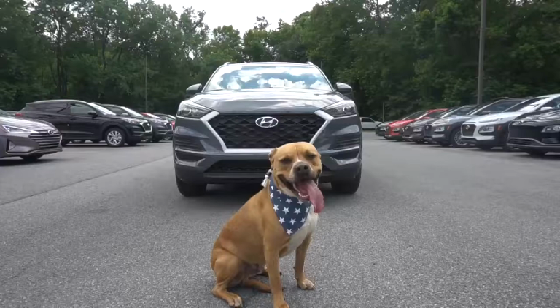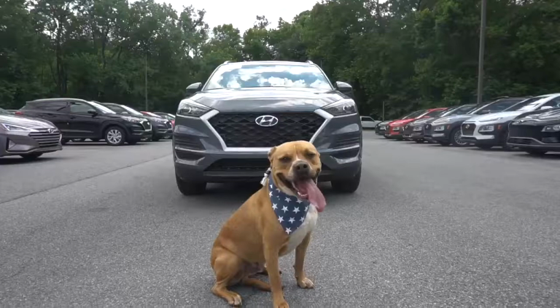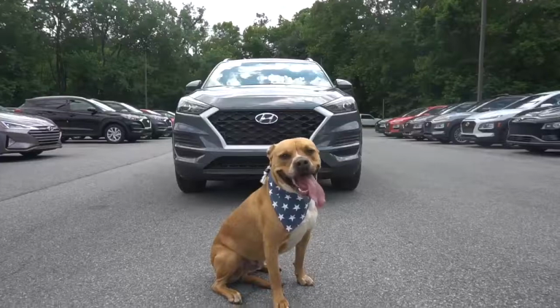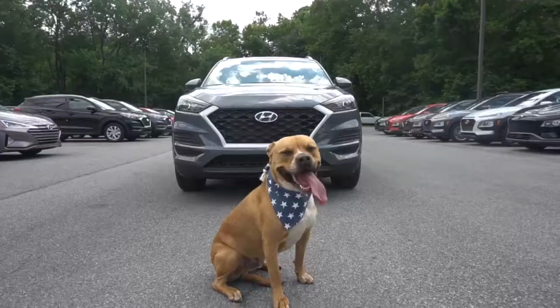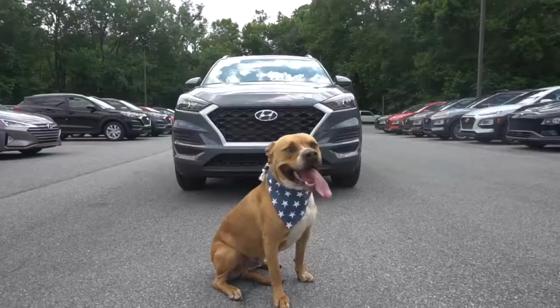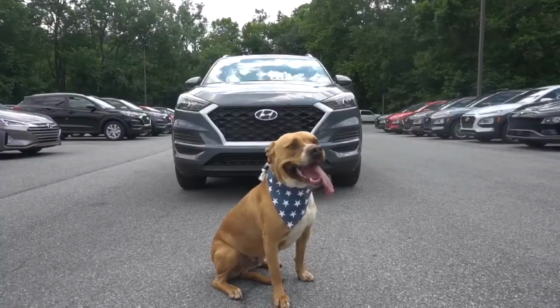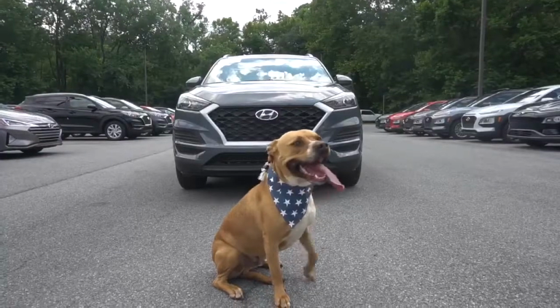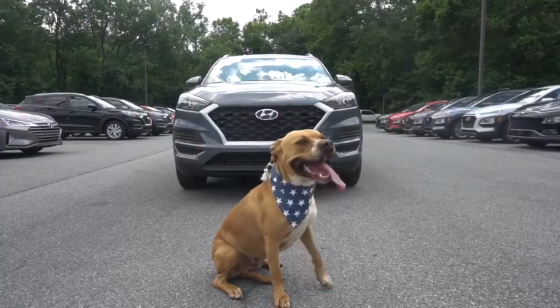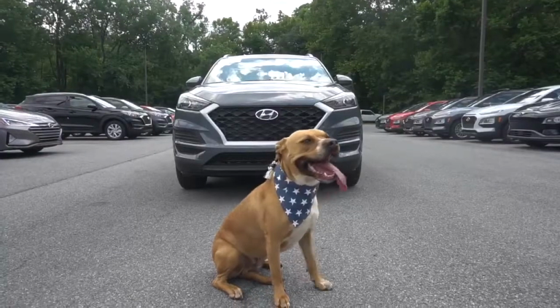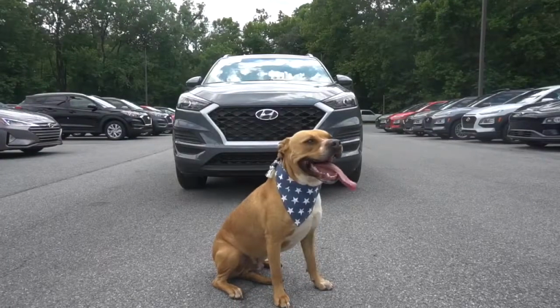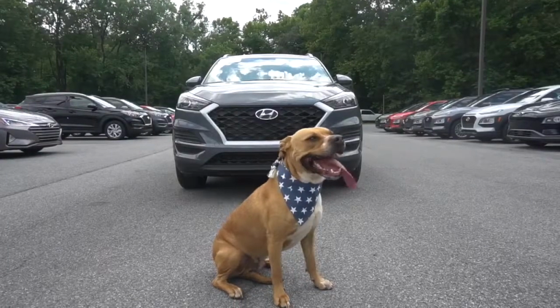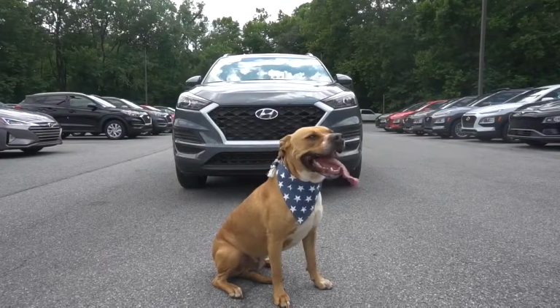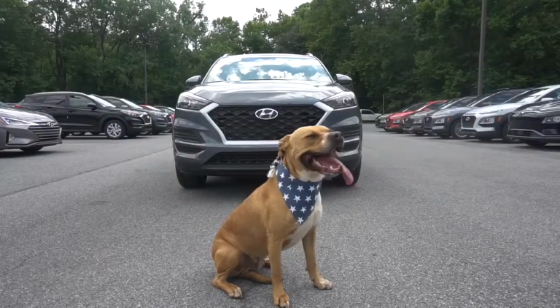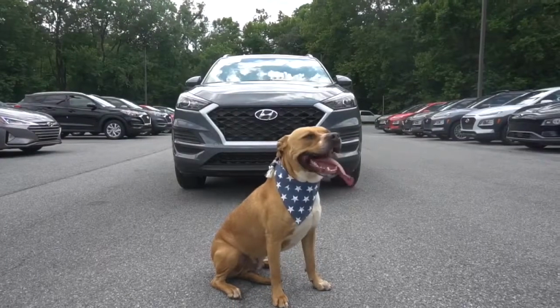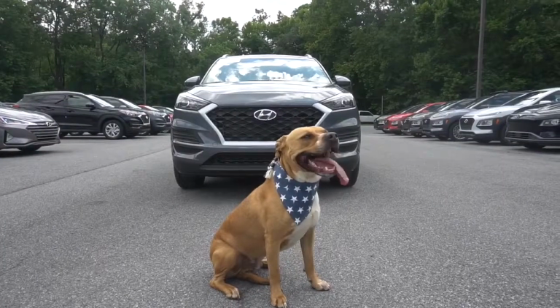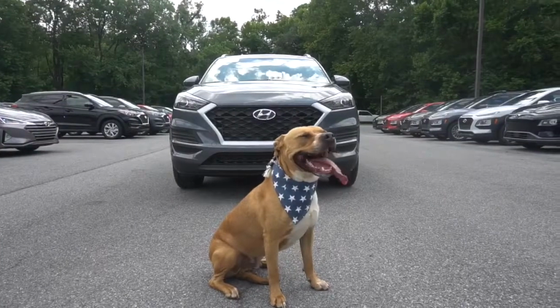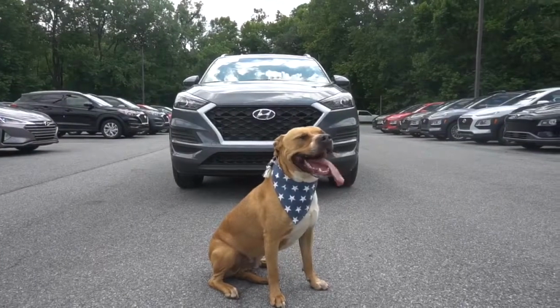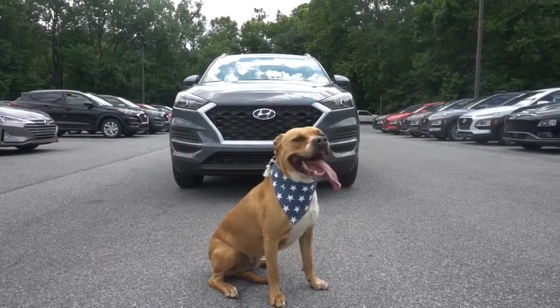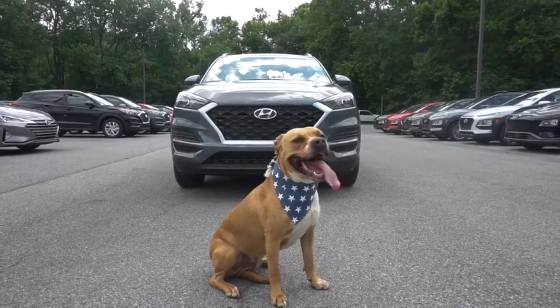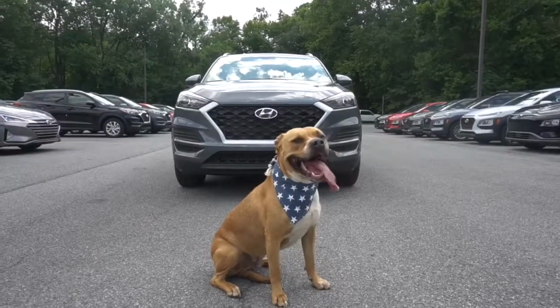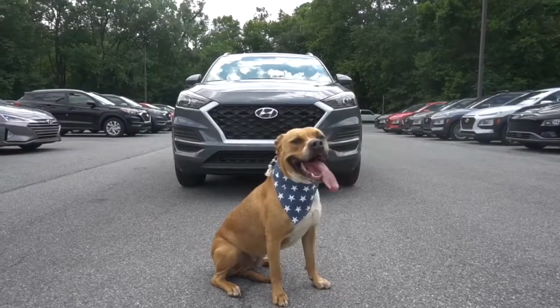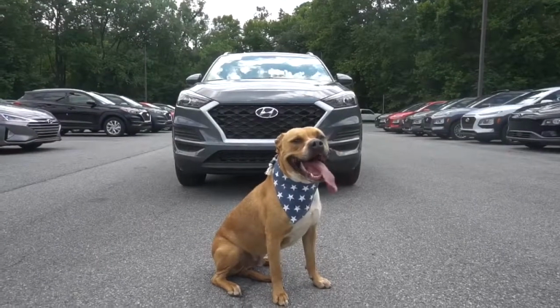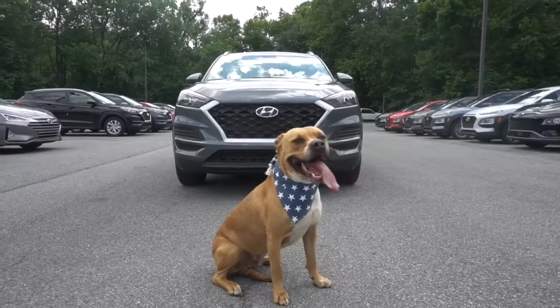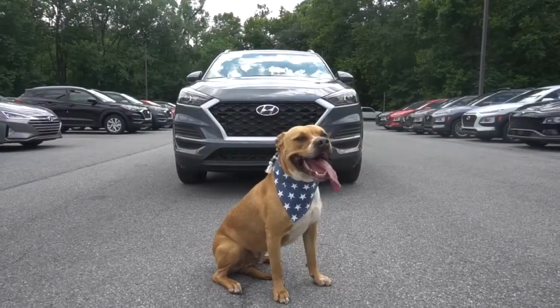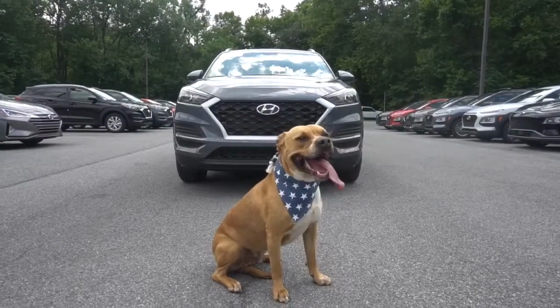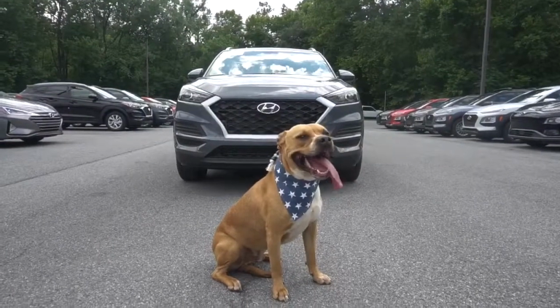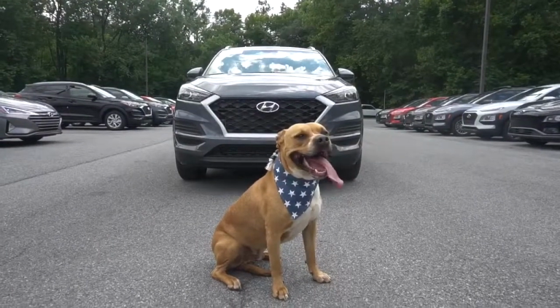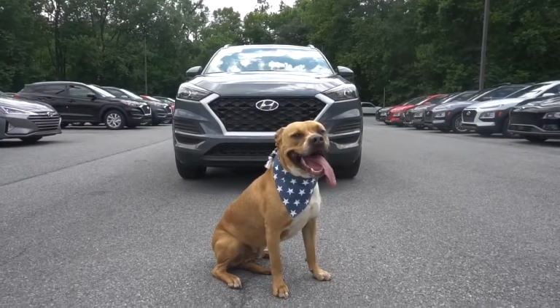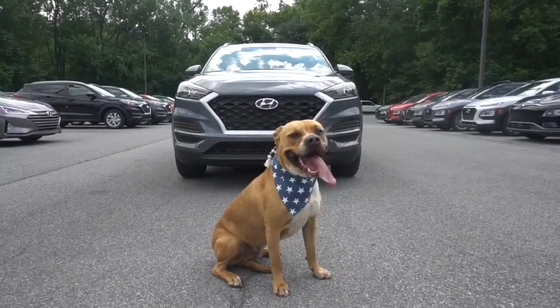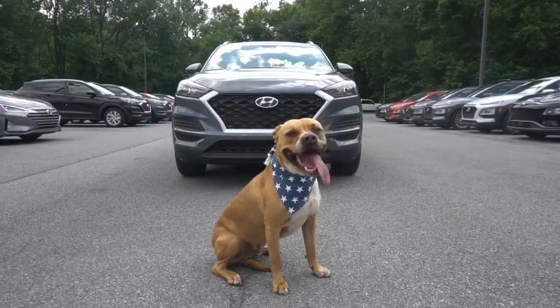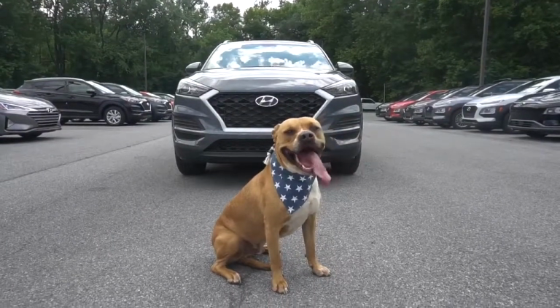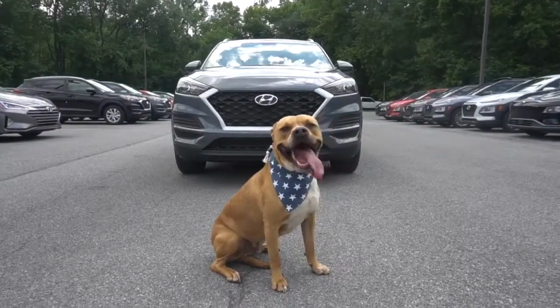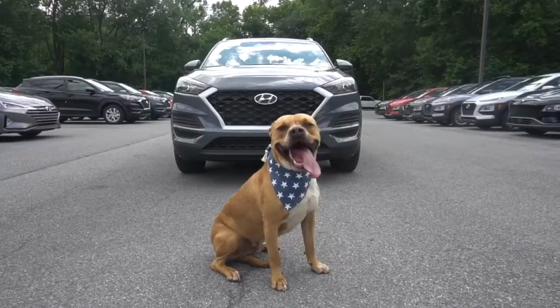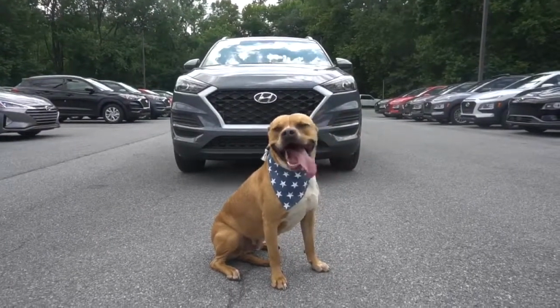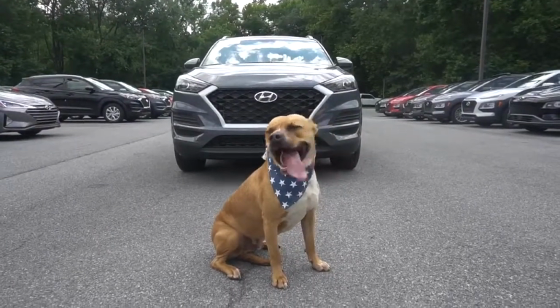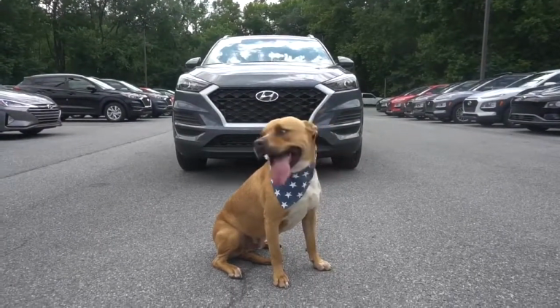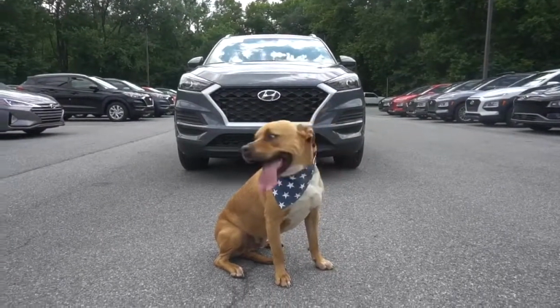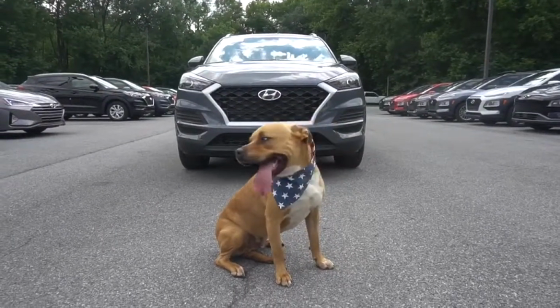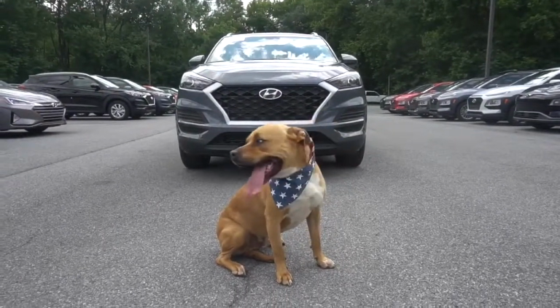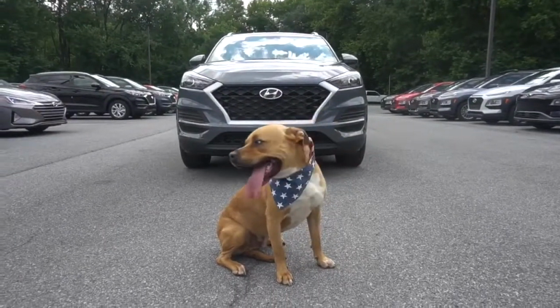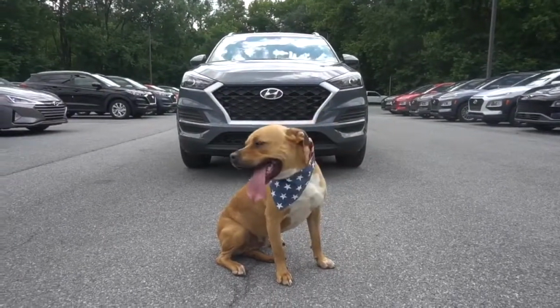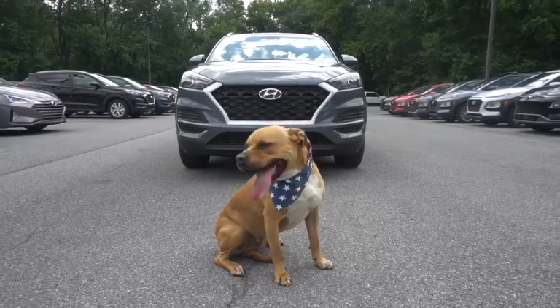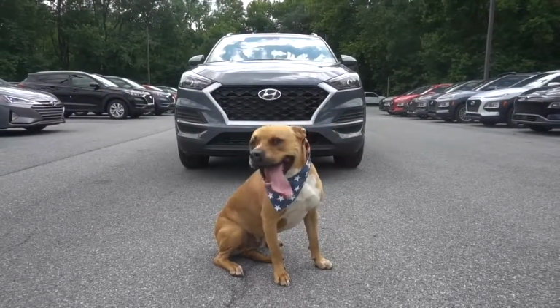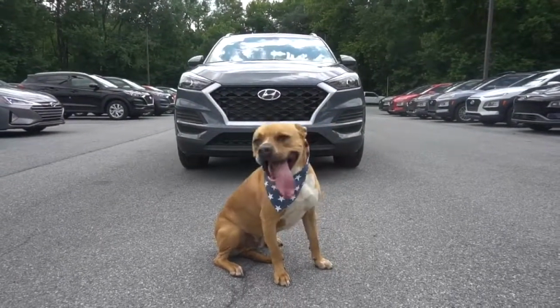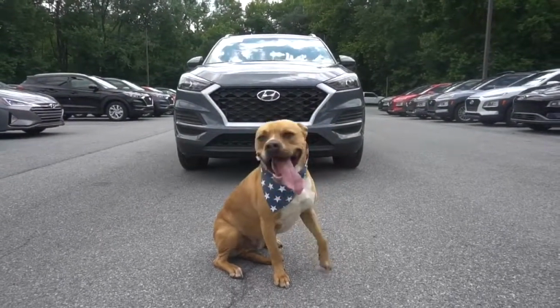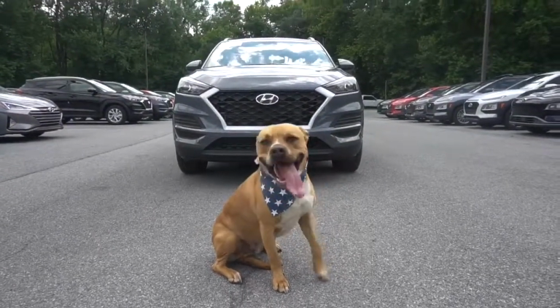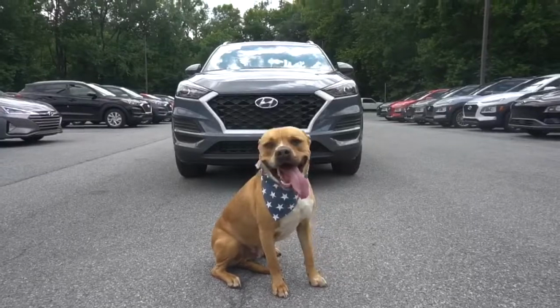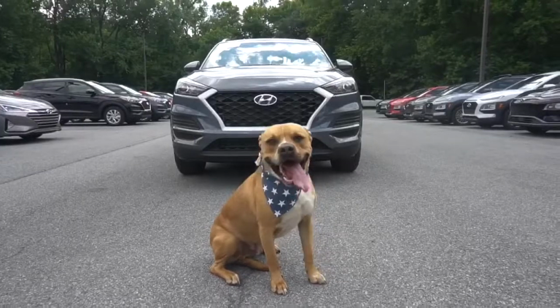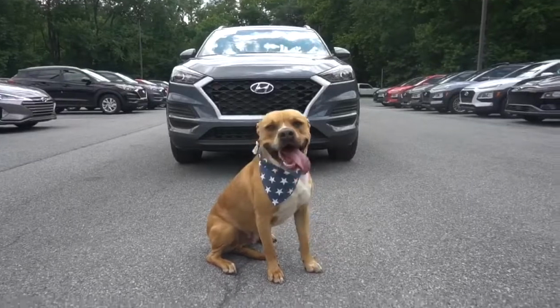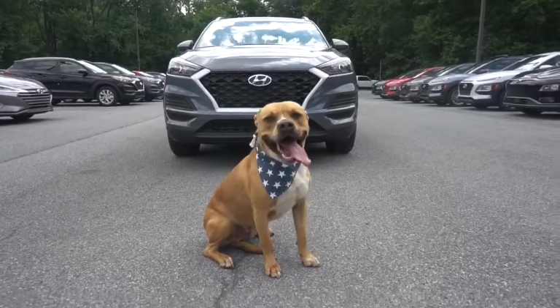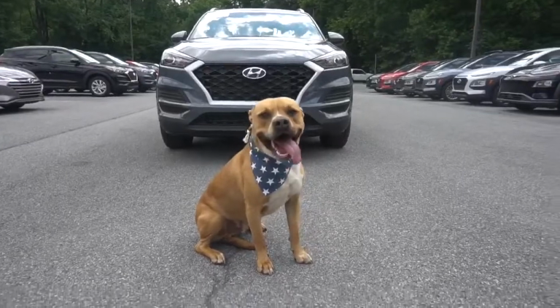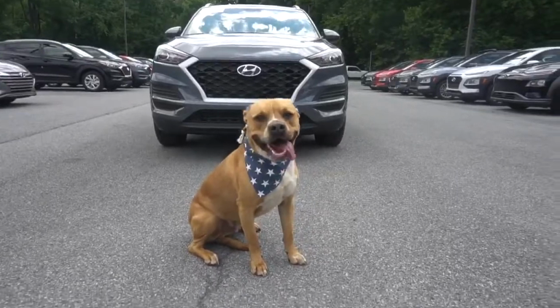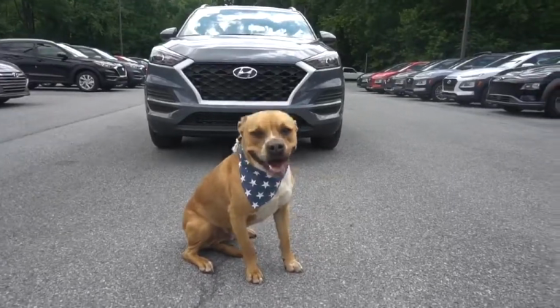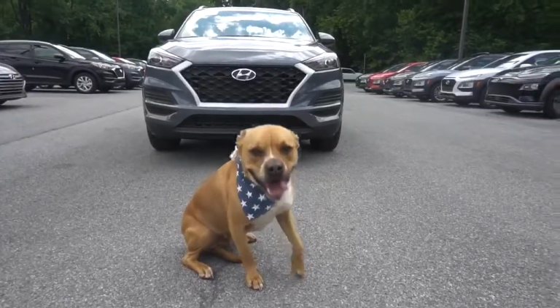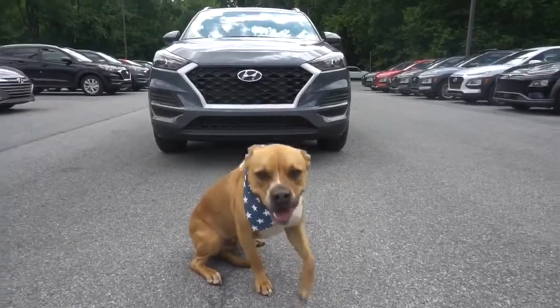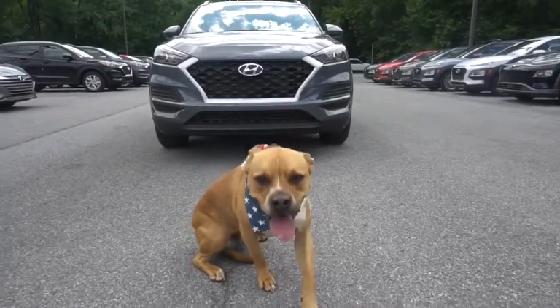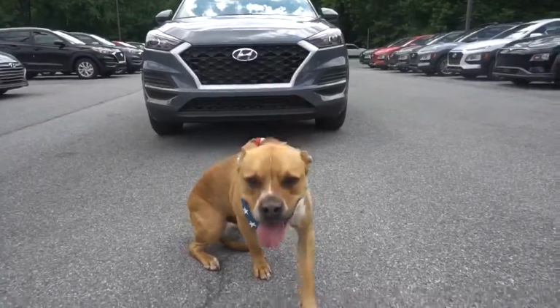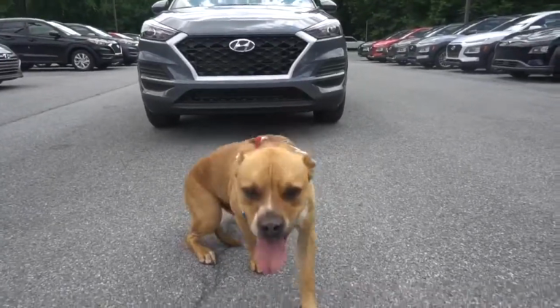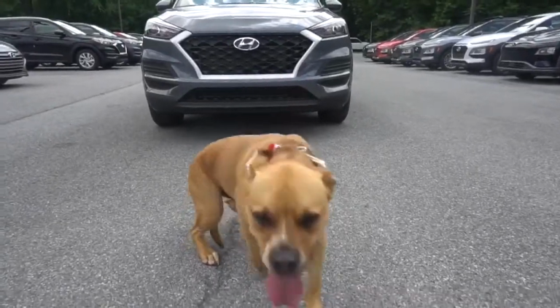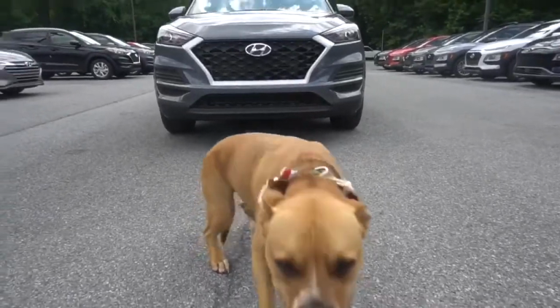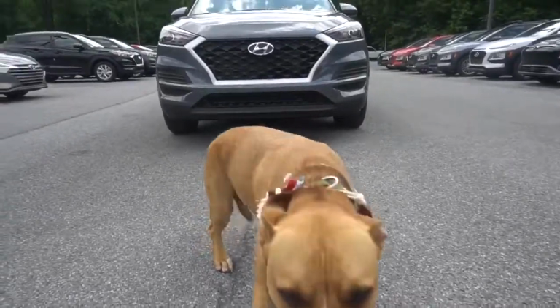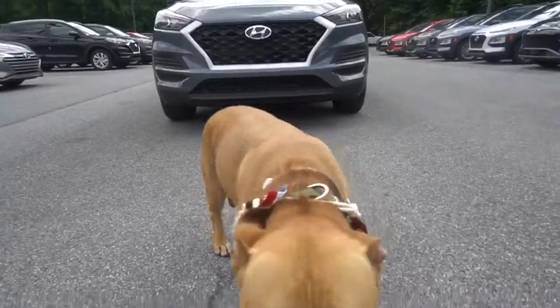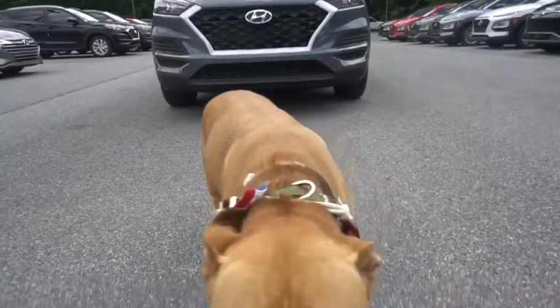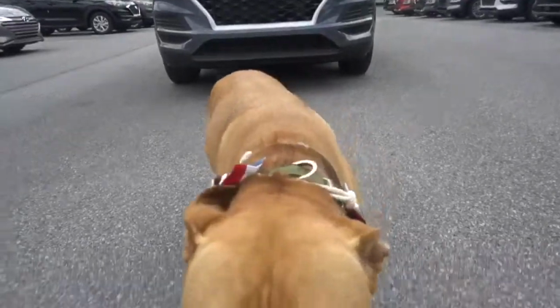Hello, I'm King, and I'm going to show you the 2019 Hyundai Tucson Value Model. Come on, follow me.